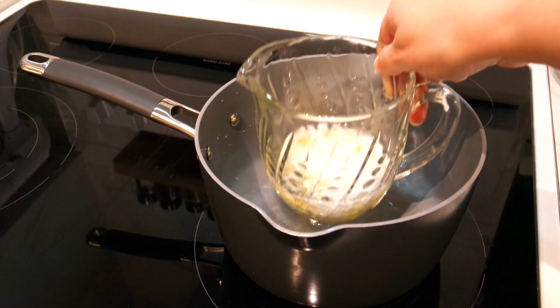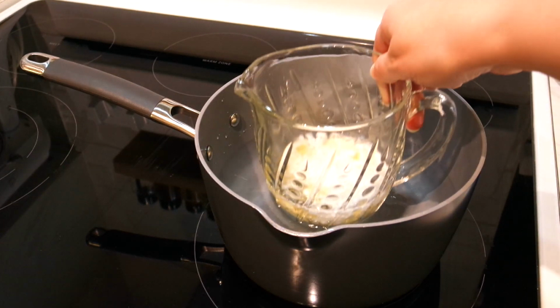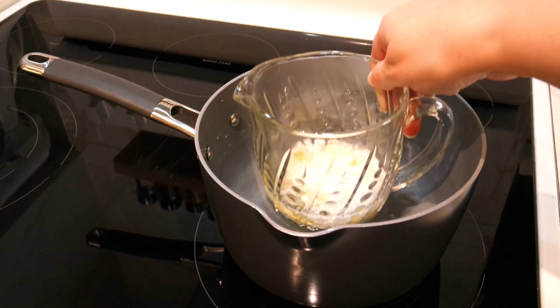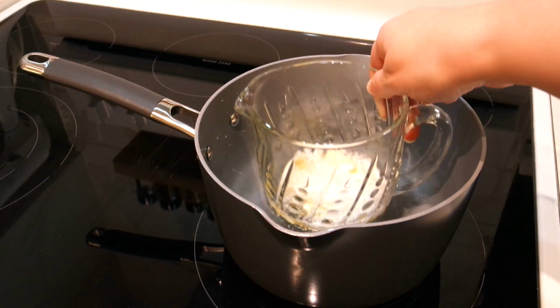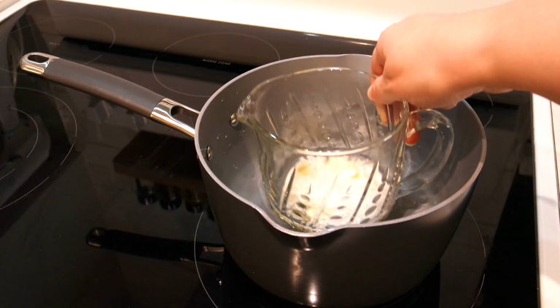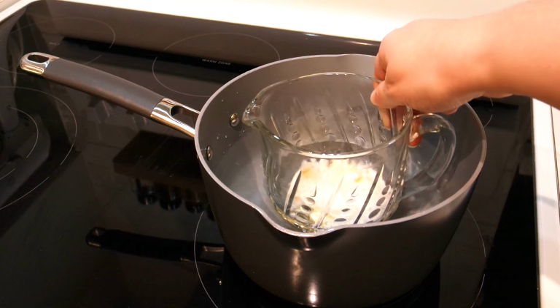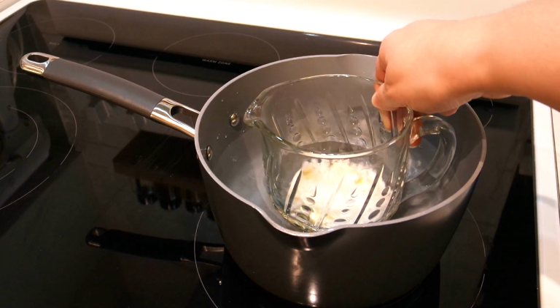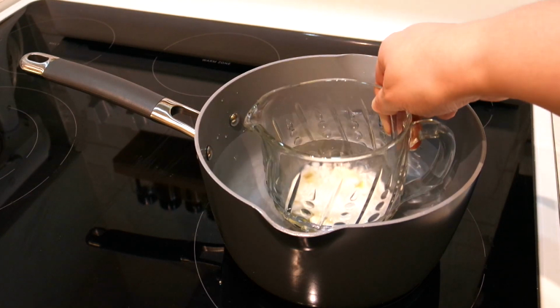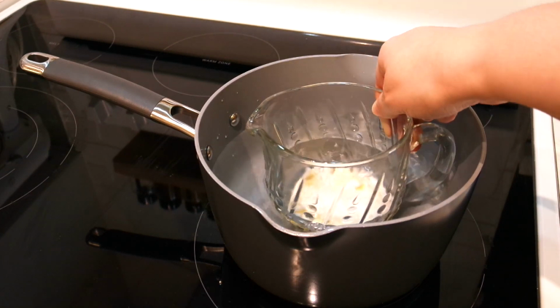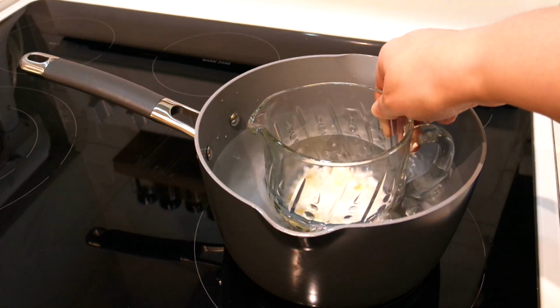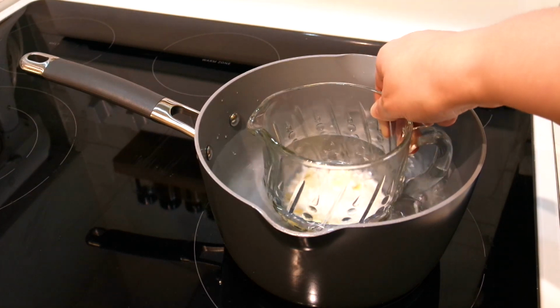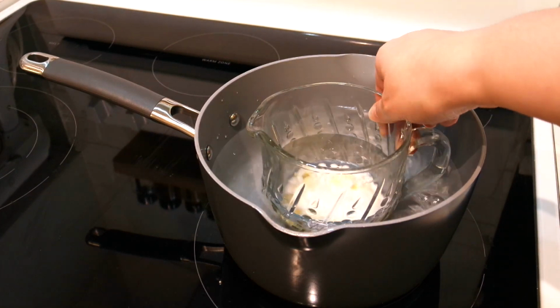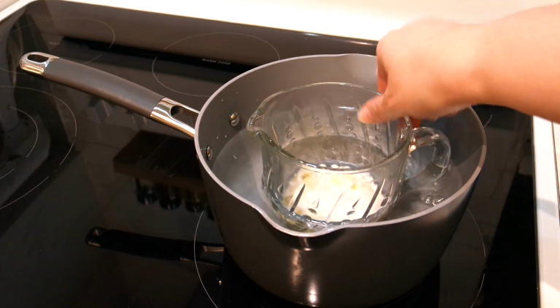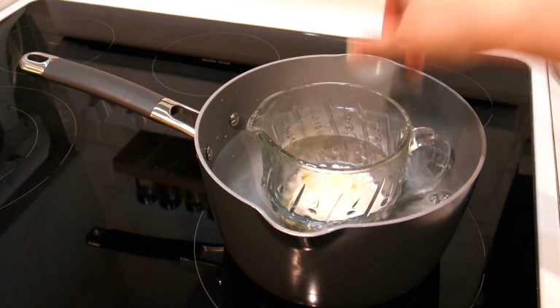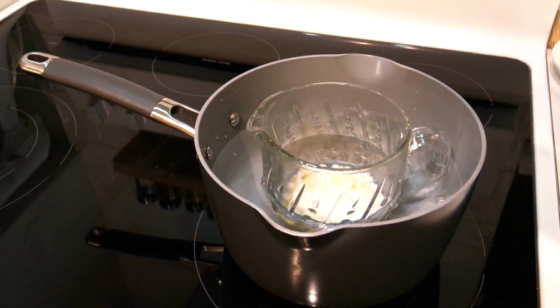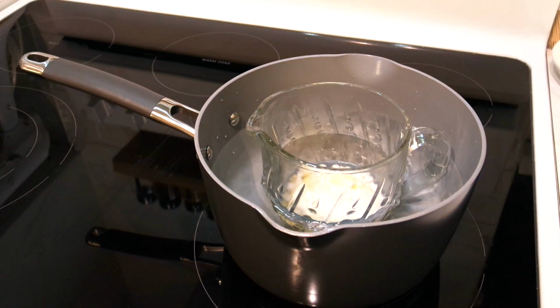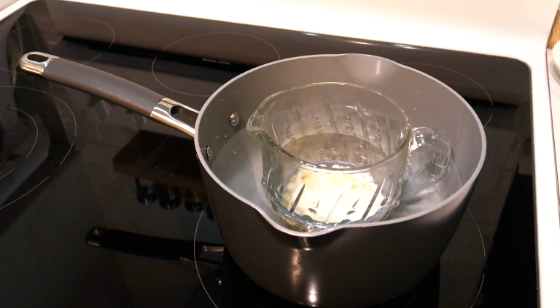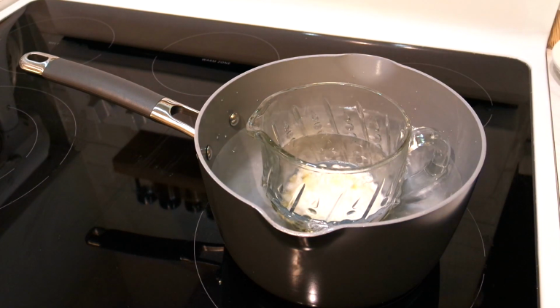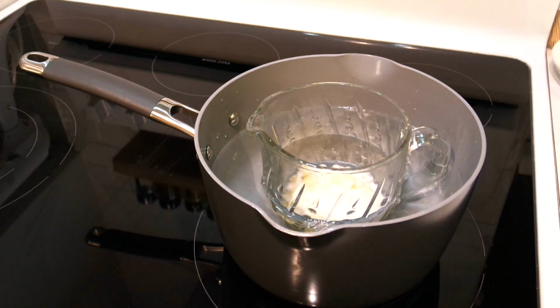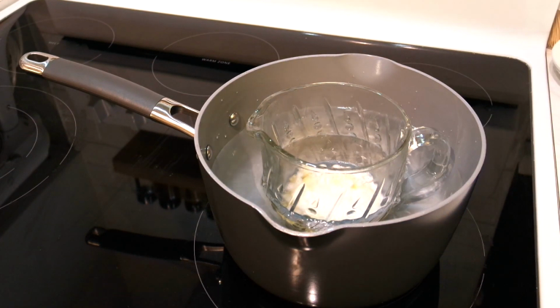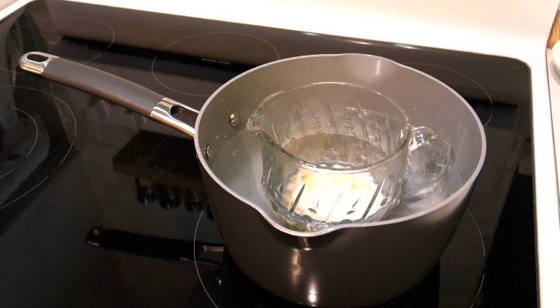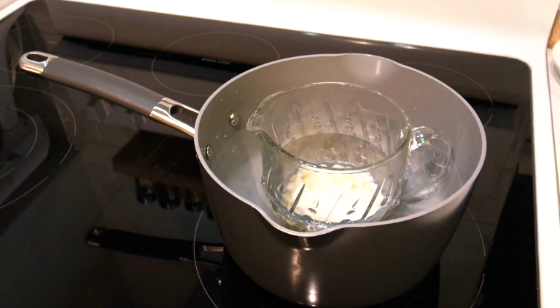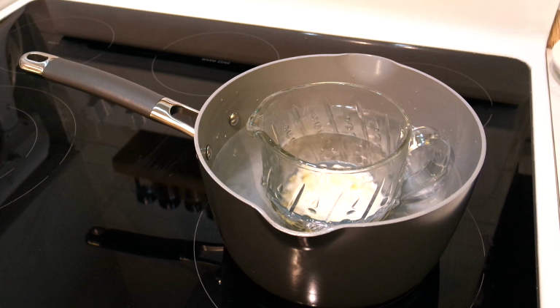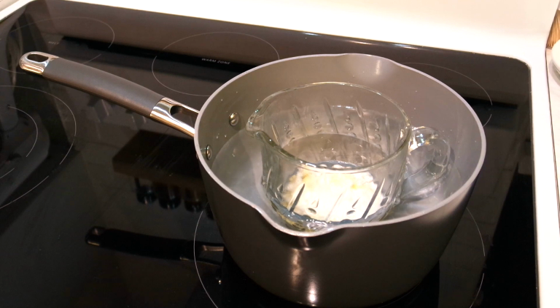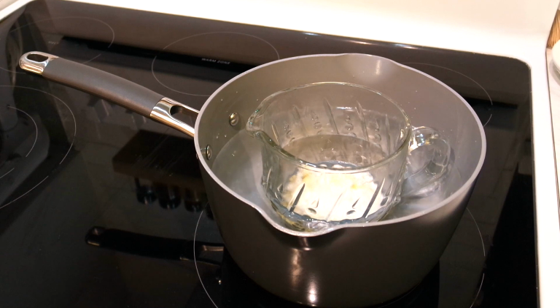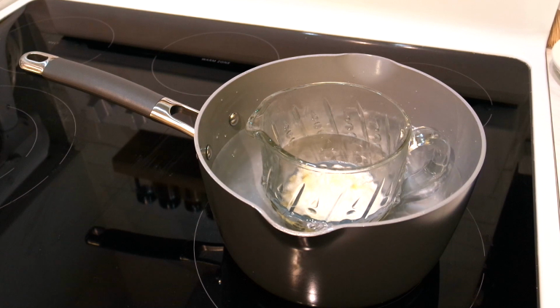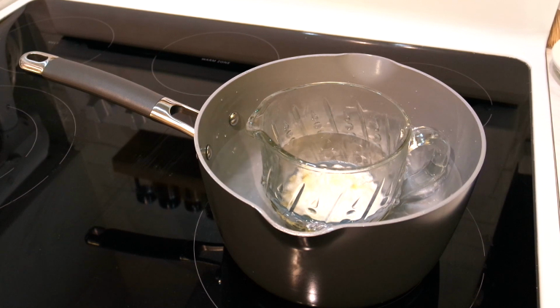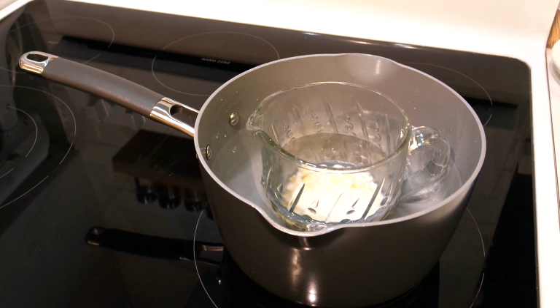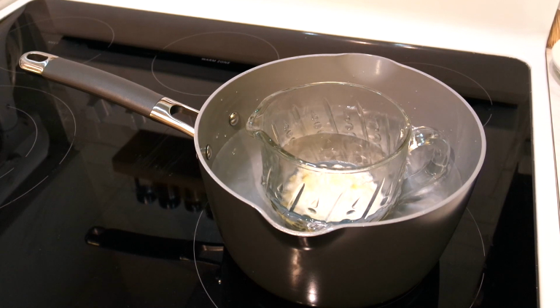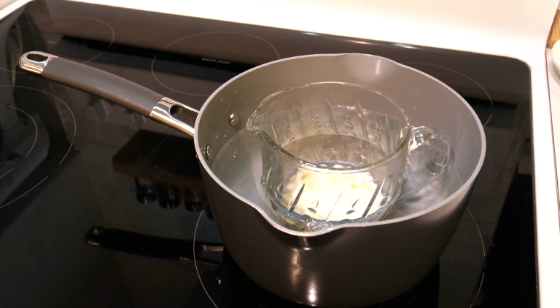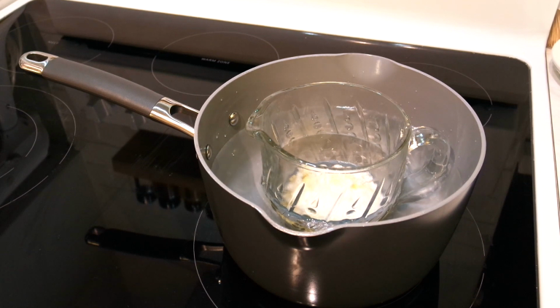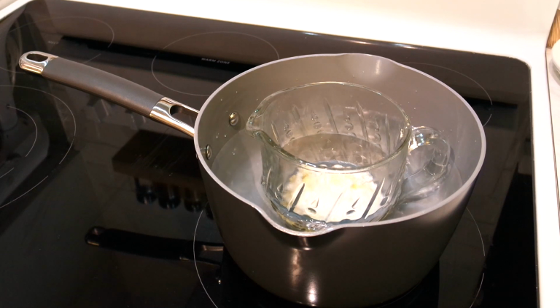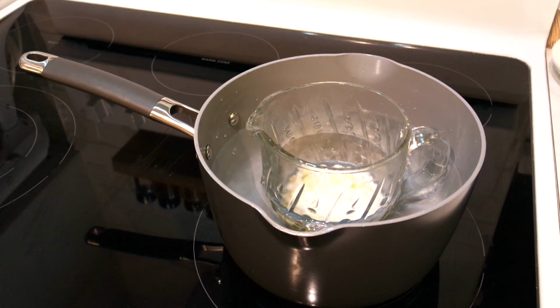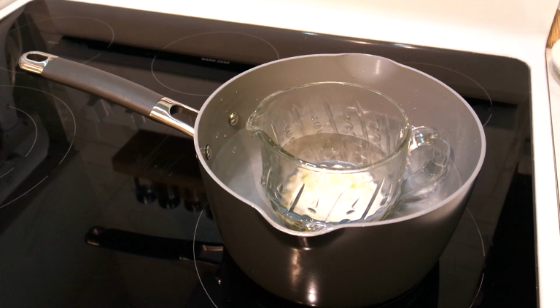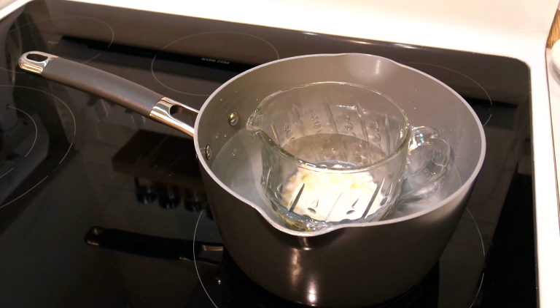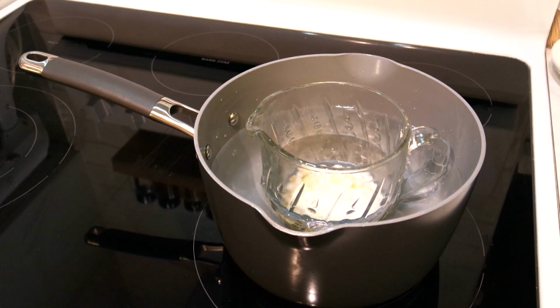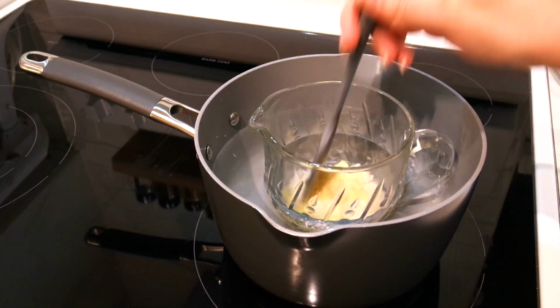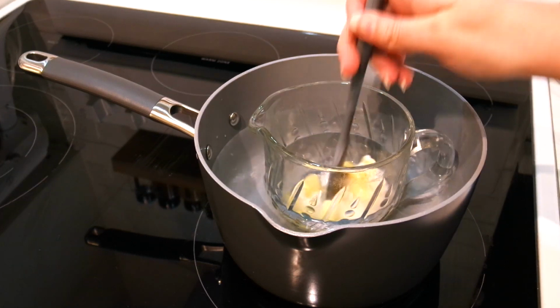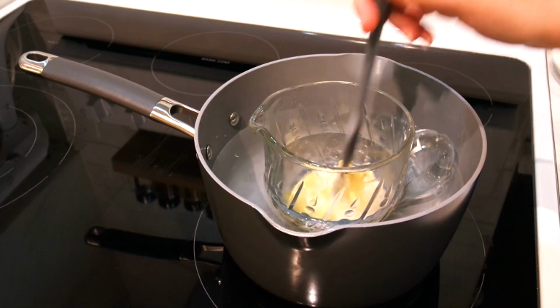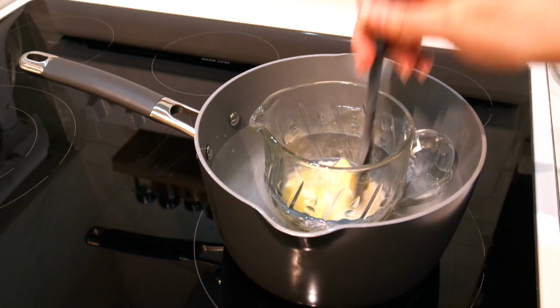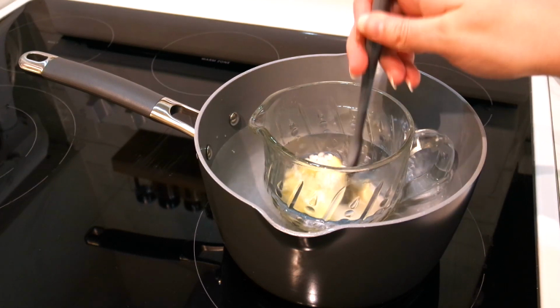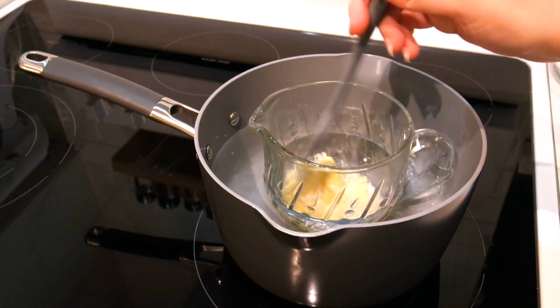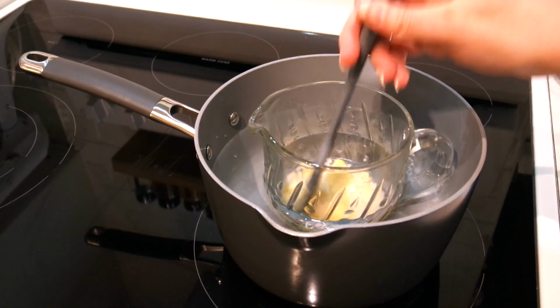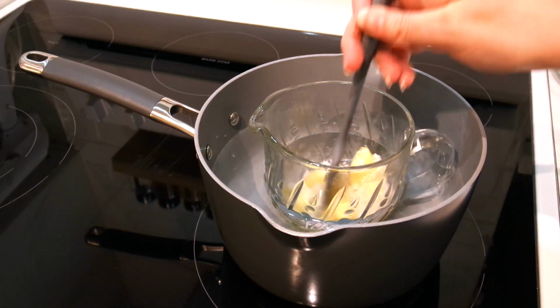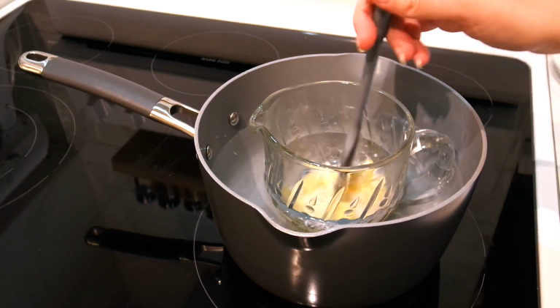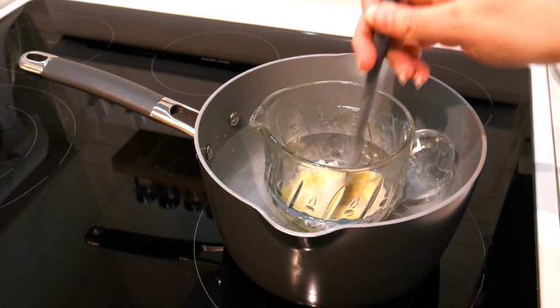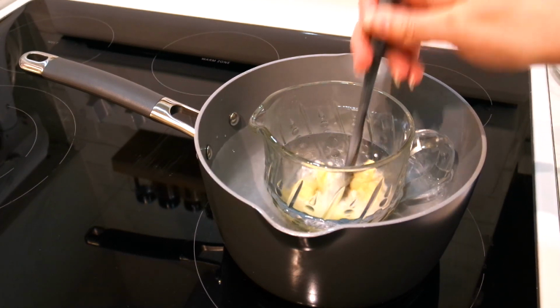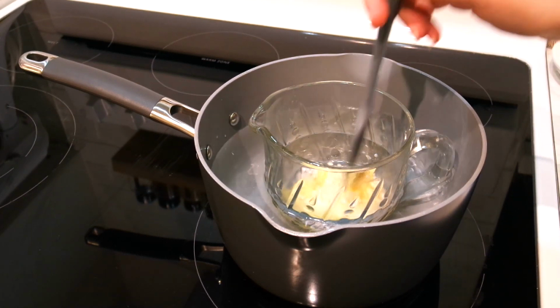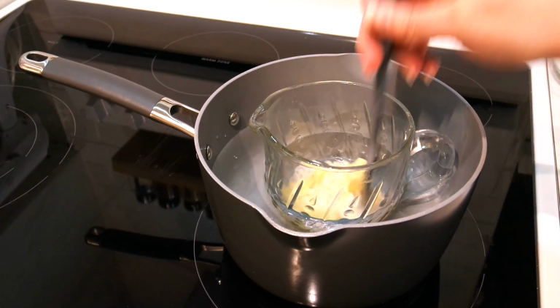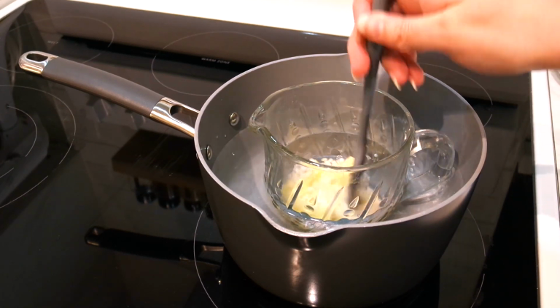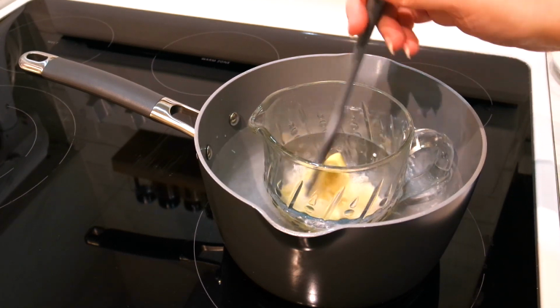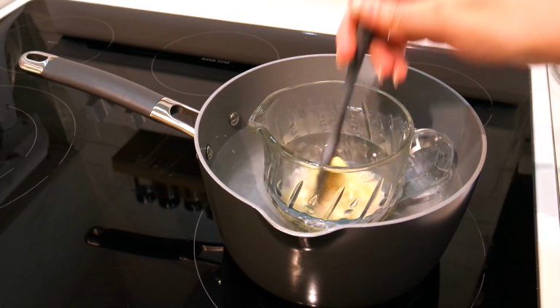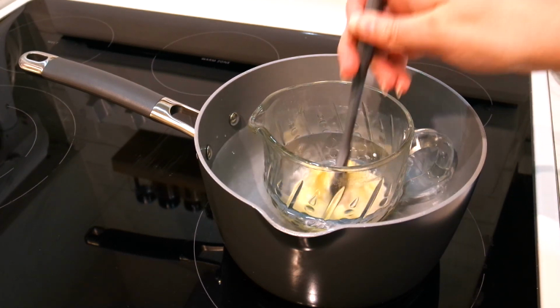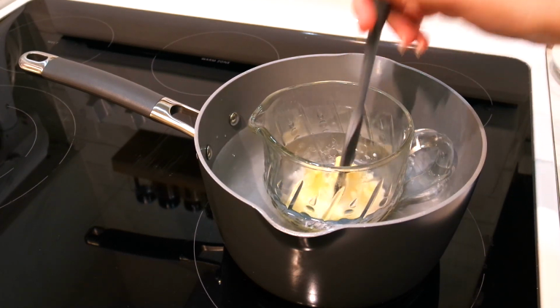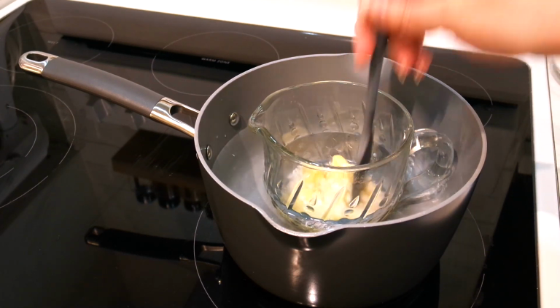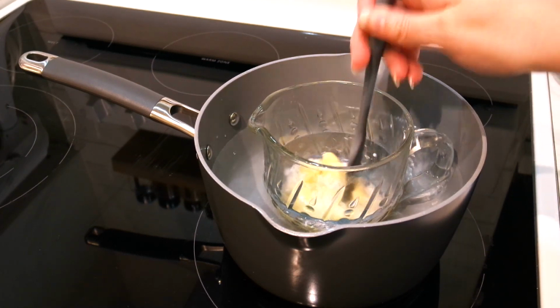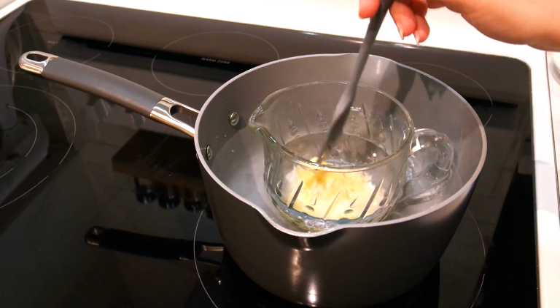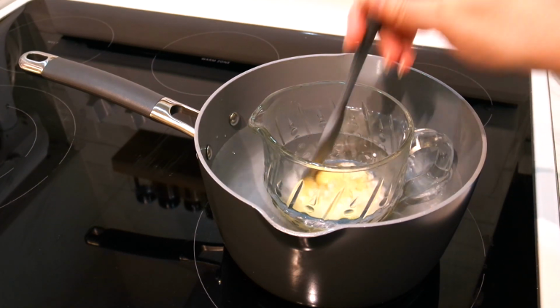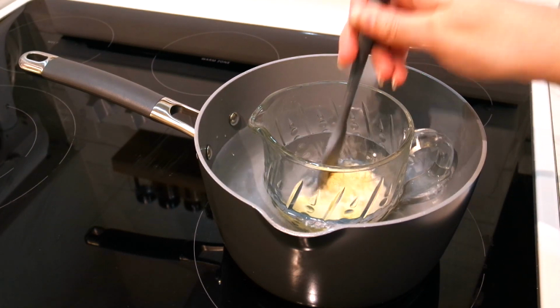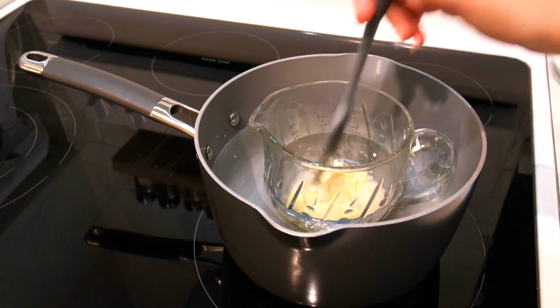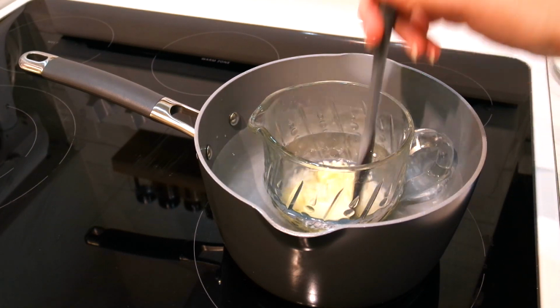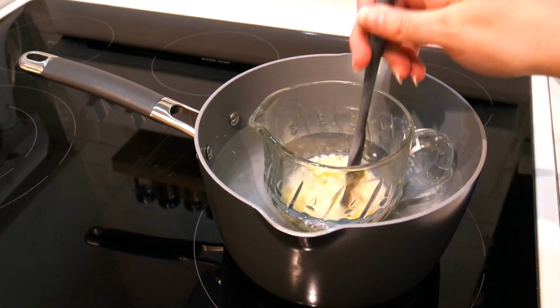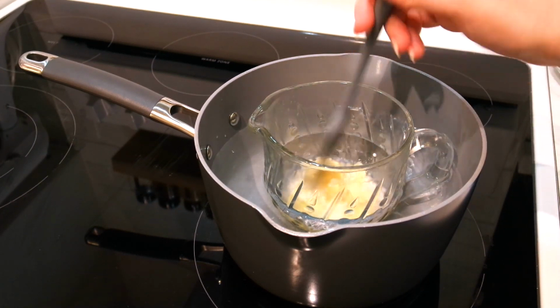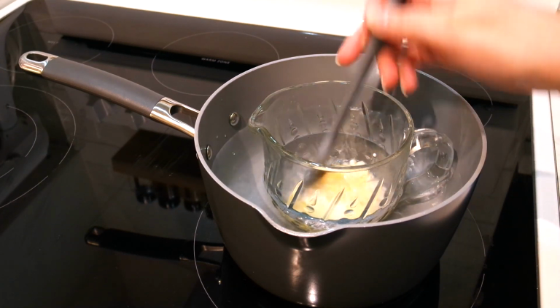Then I'm placing that into a small pot of water over medium heat and we will let that melt, stirring occasionally.